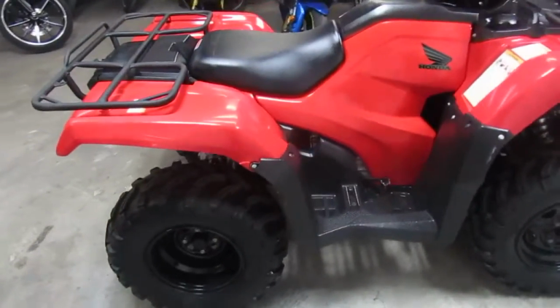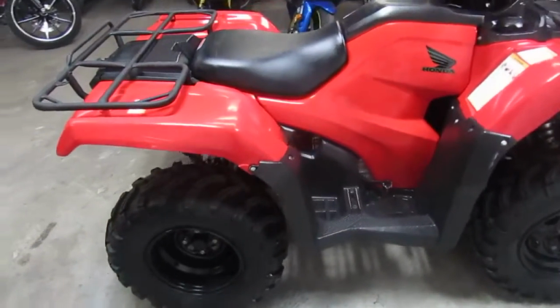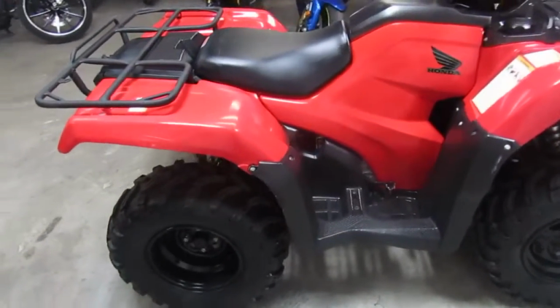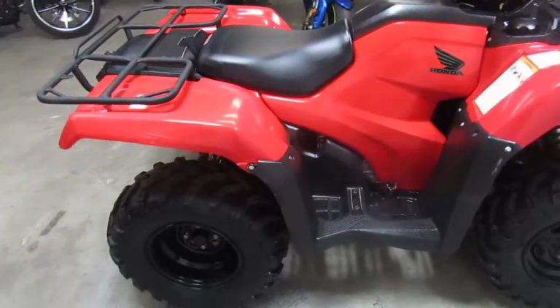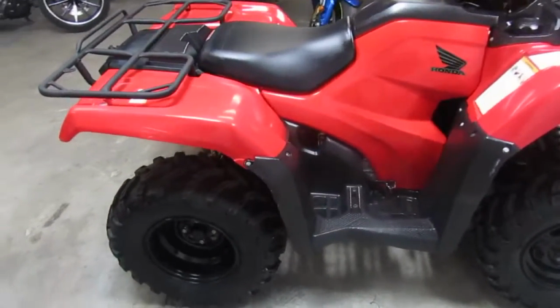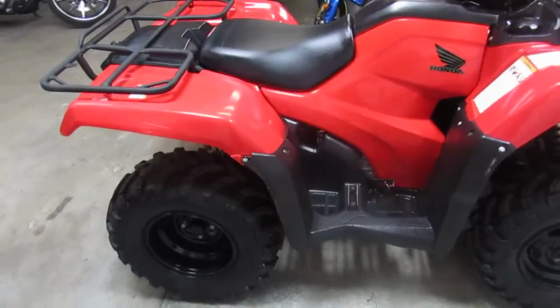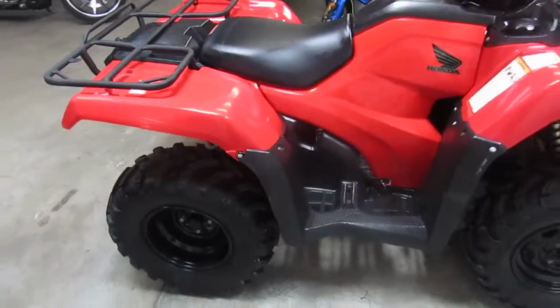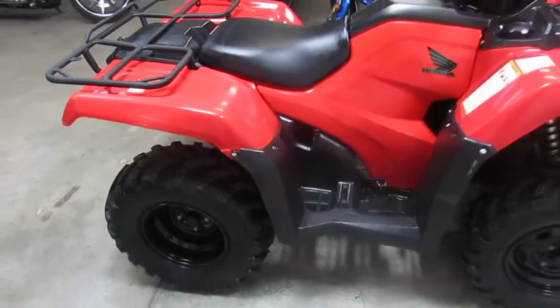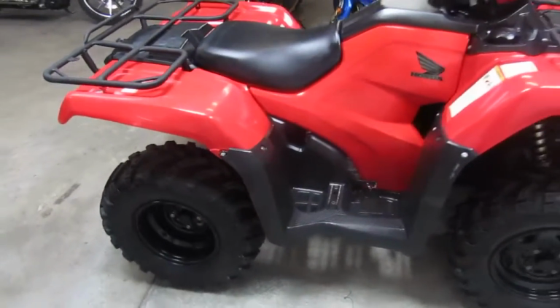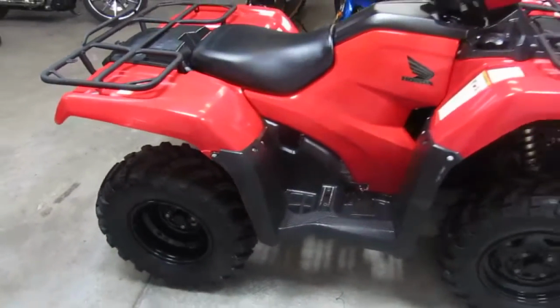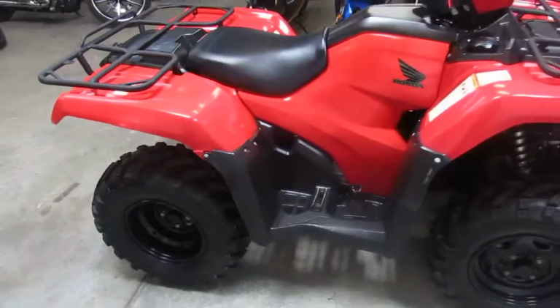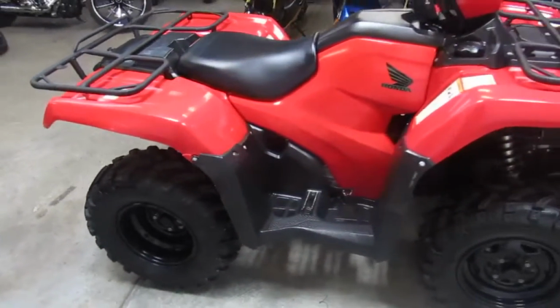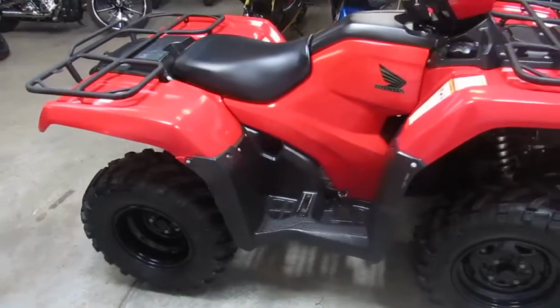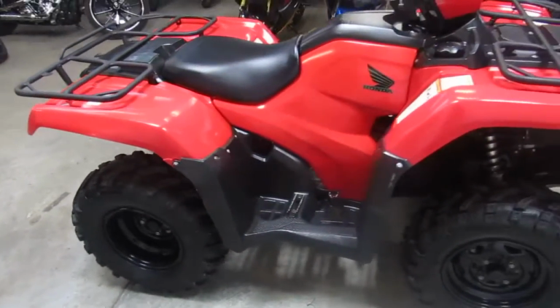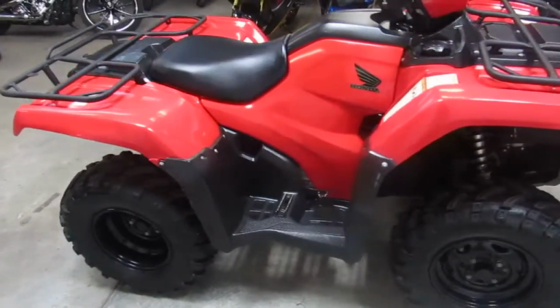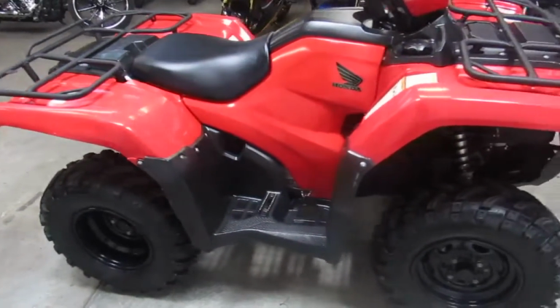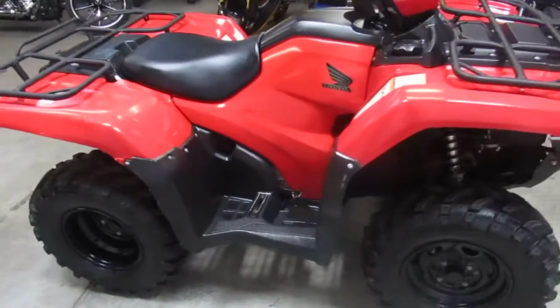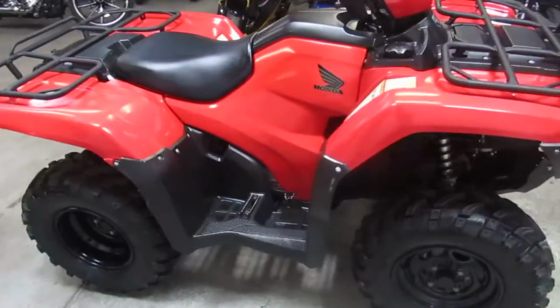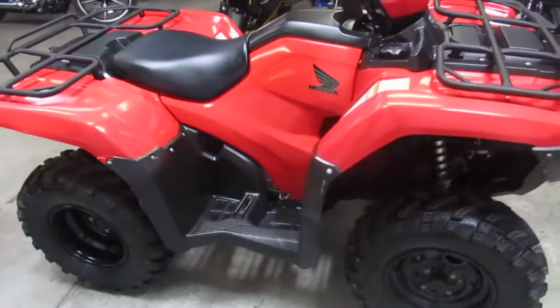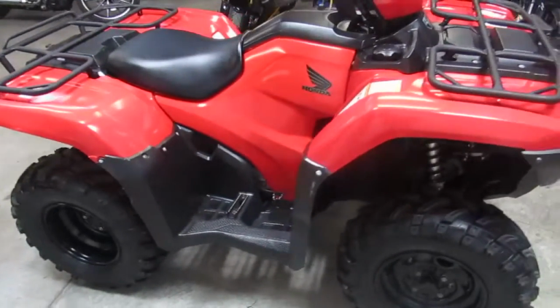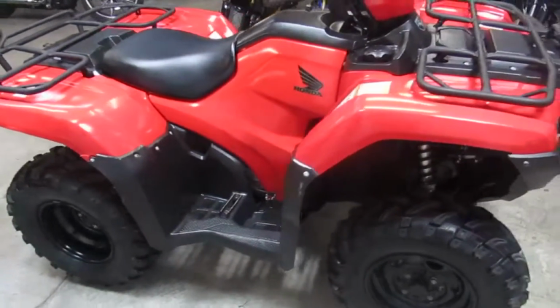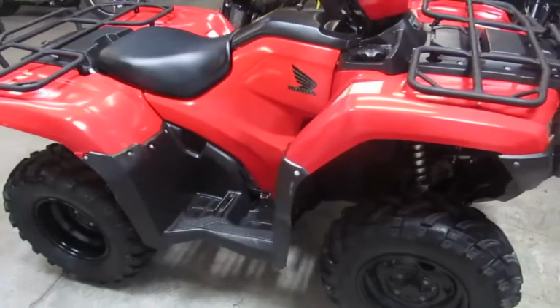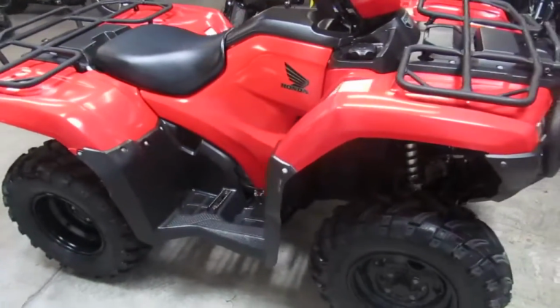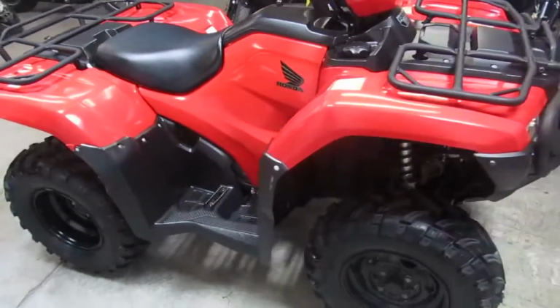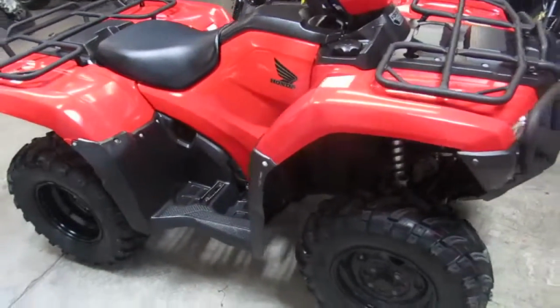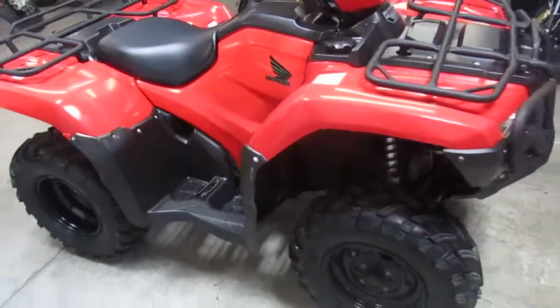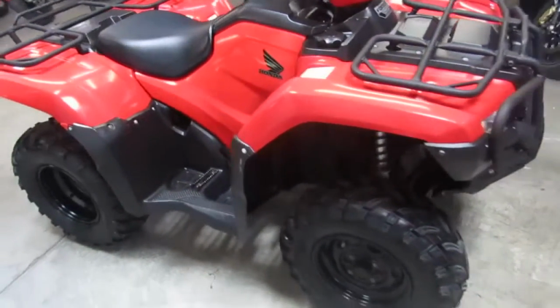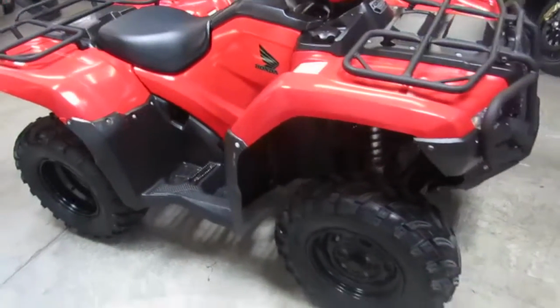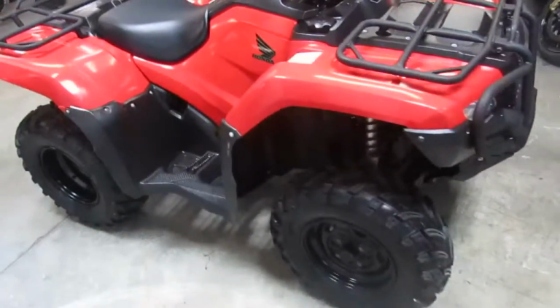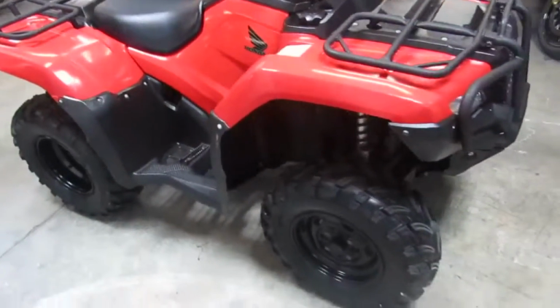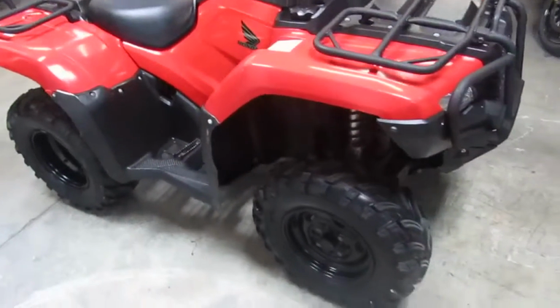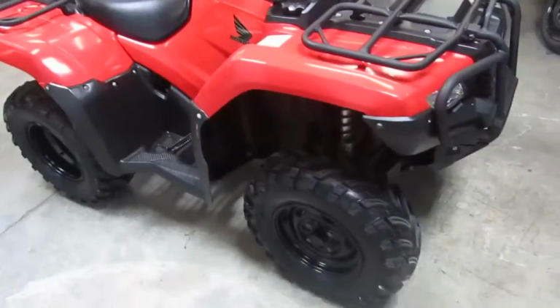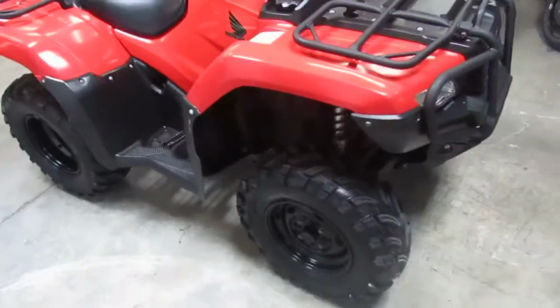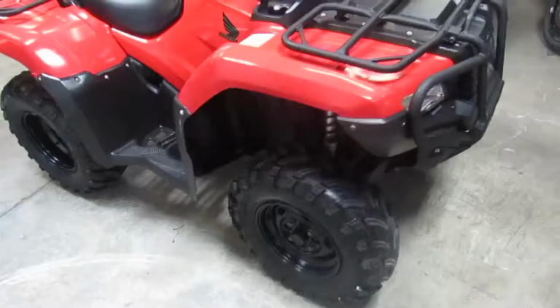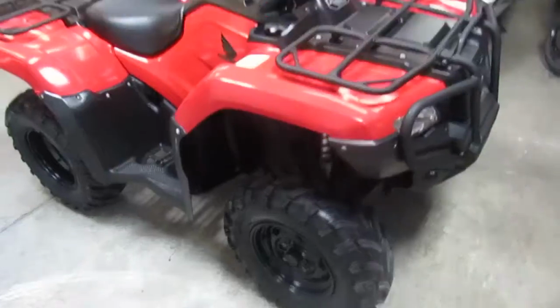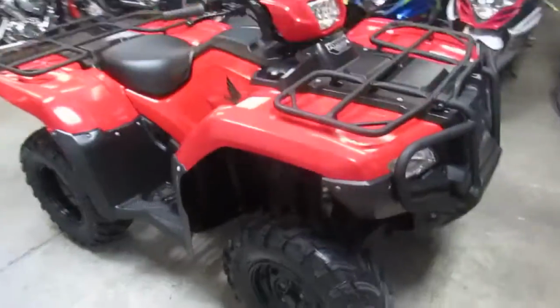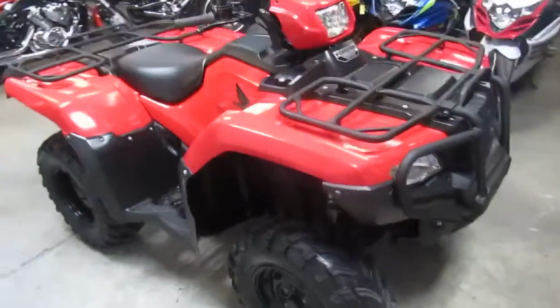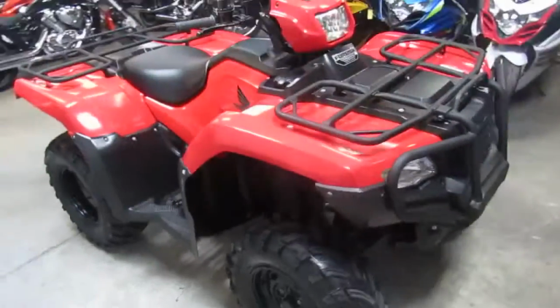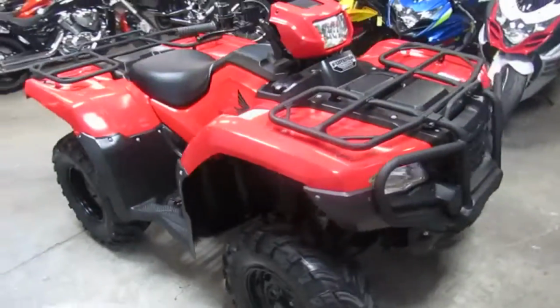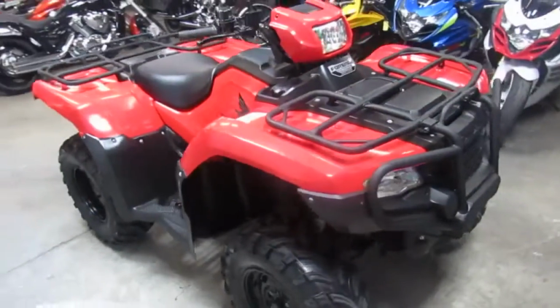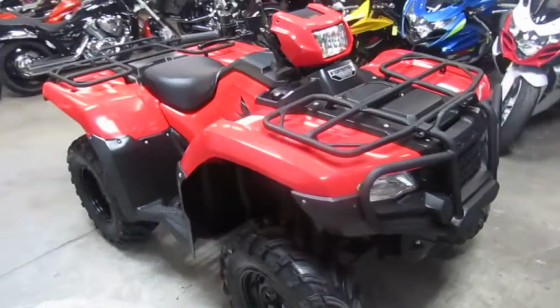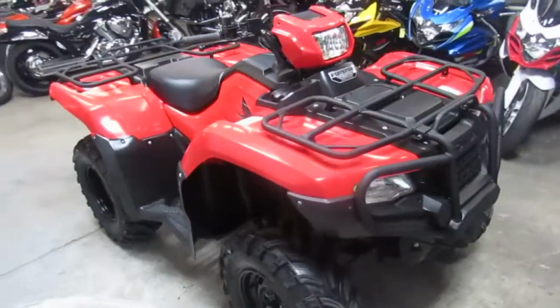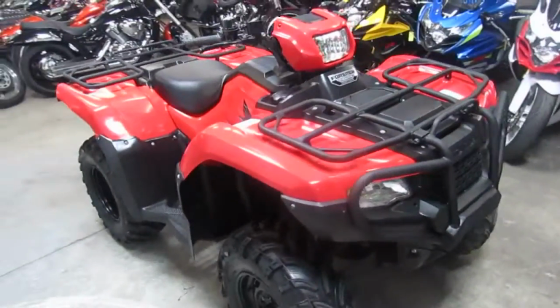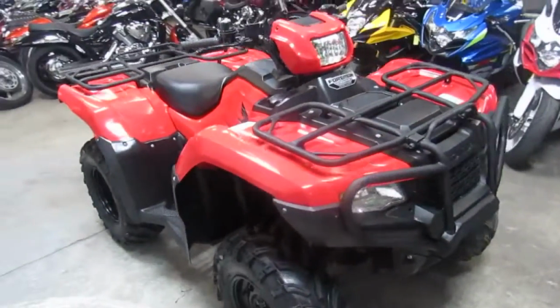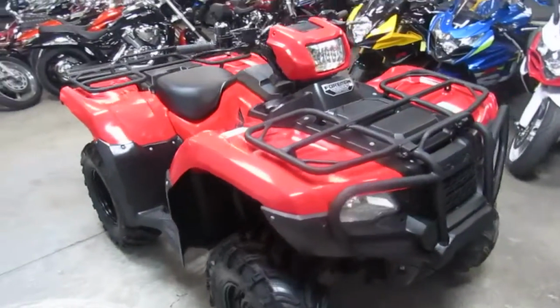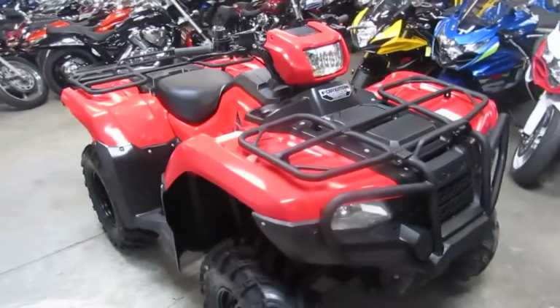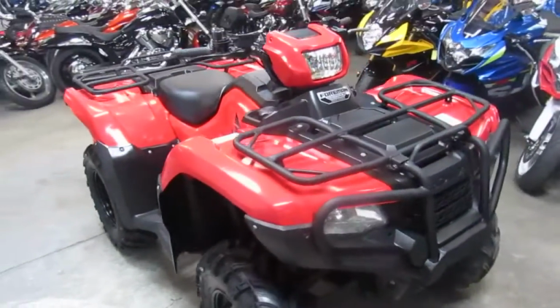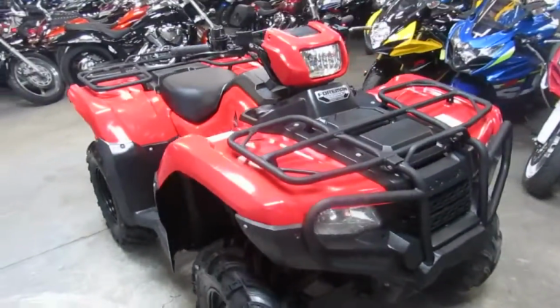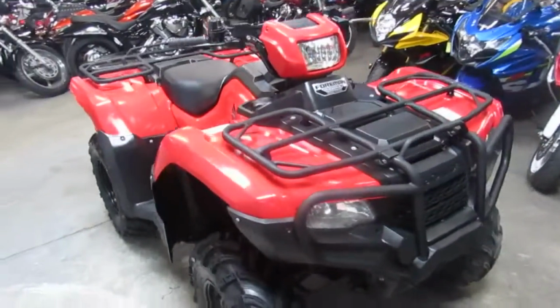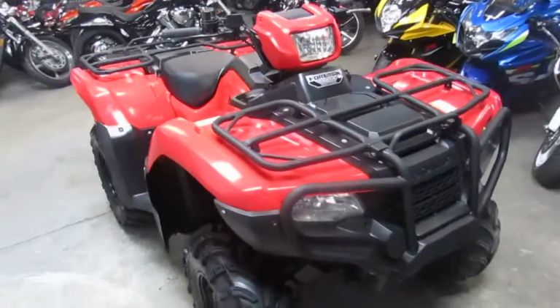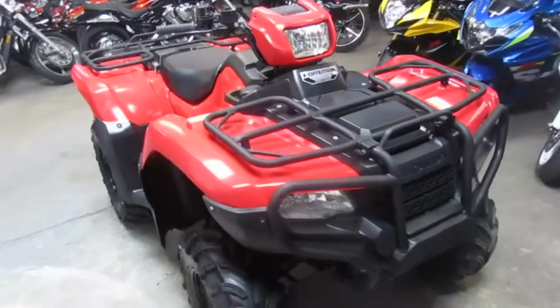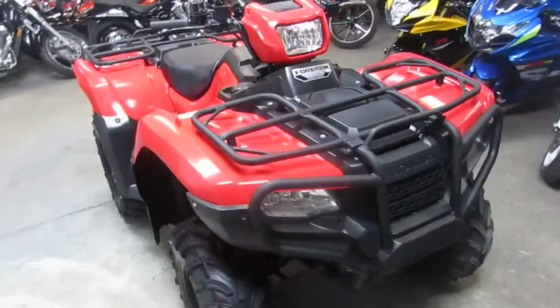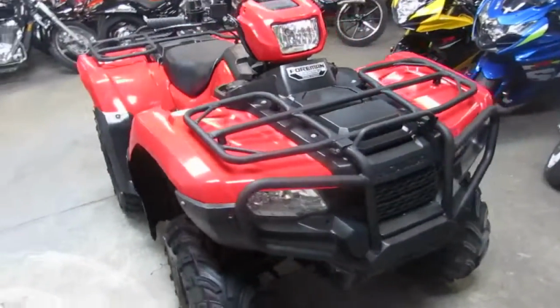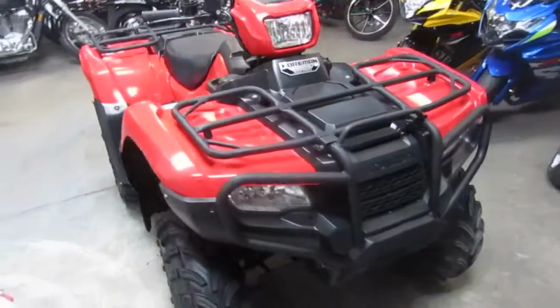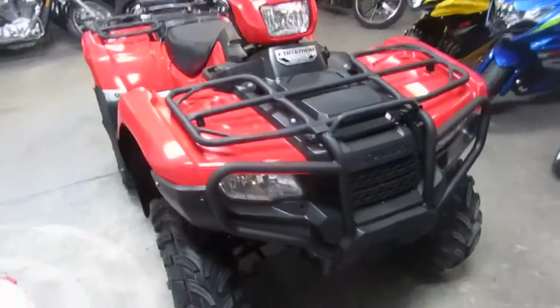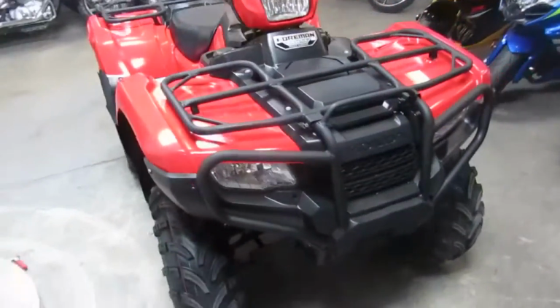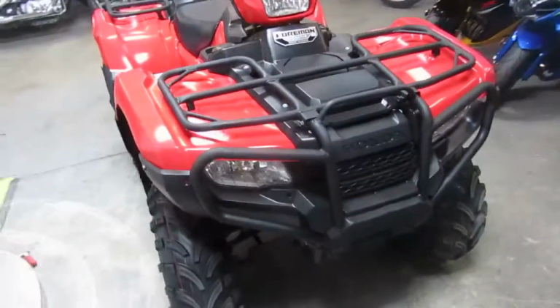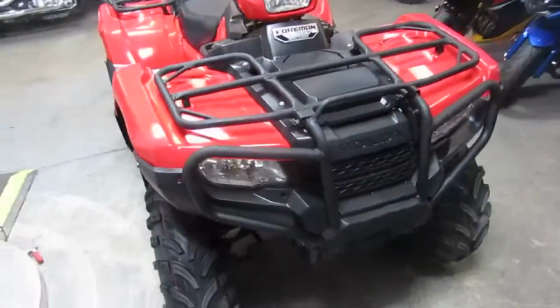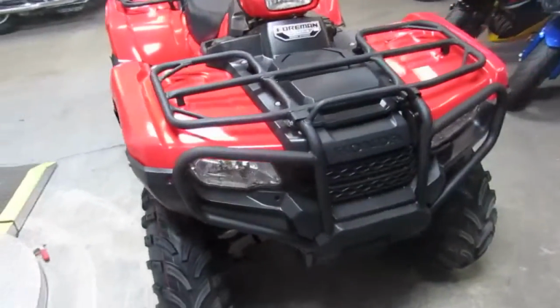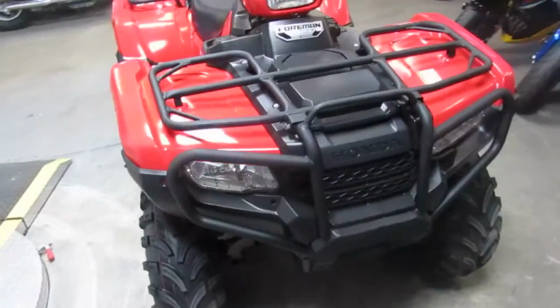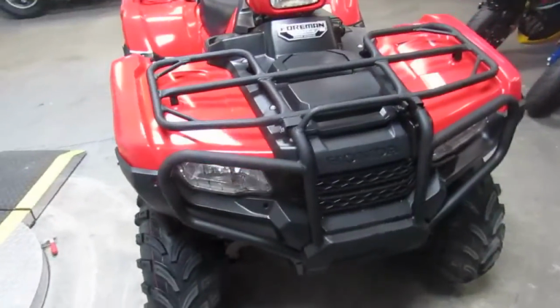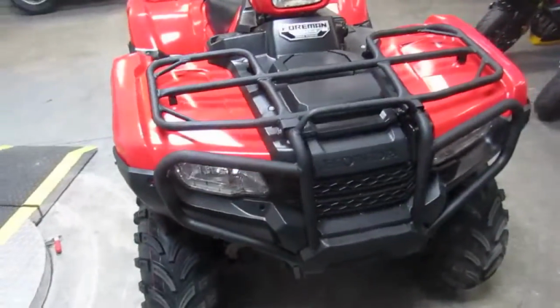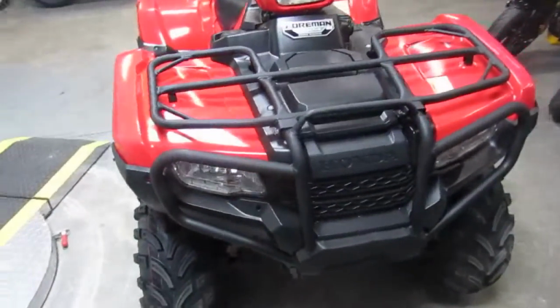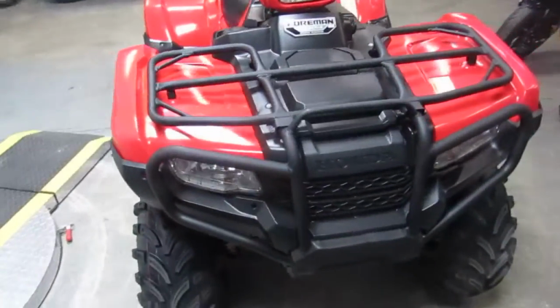Let's take a look at the year. It is a 2014 Honda Foreman 500. We got this thing priced right — $5,500.